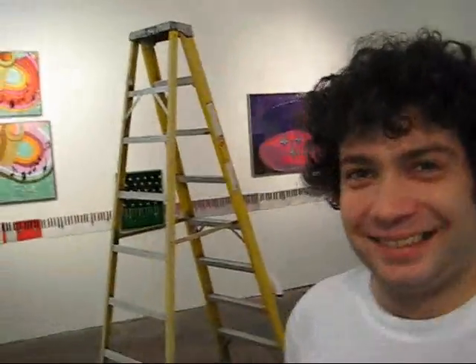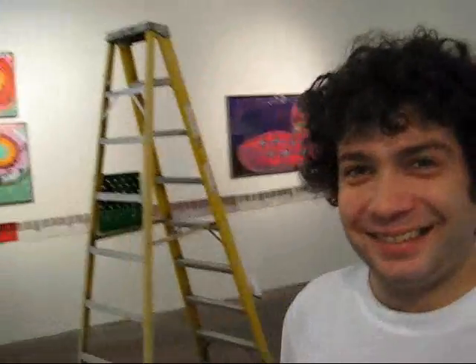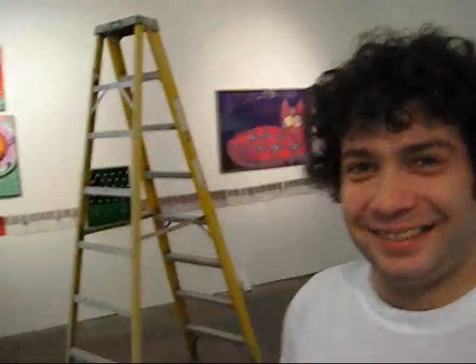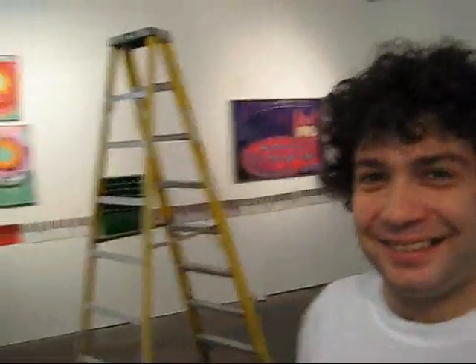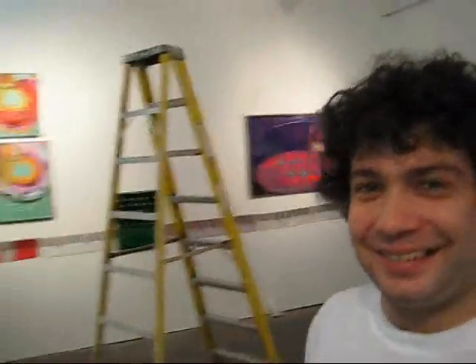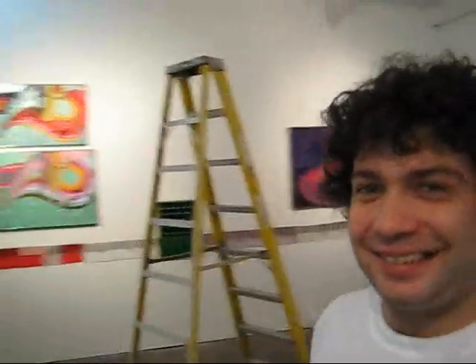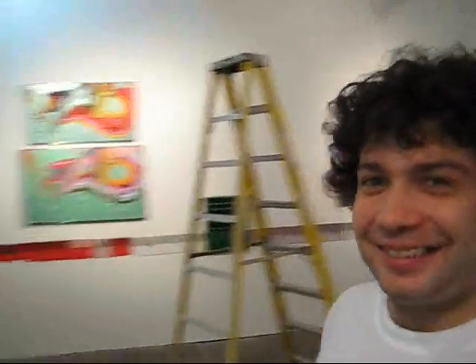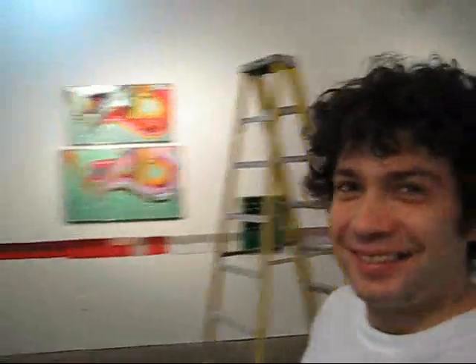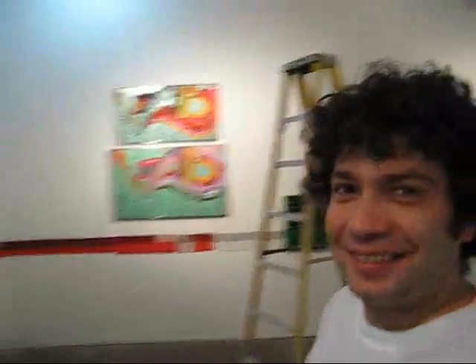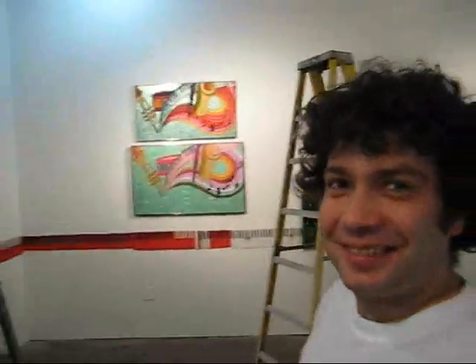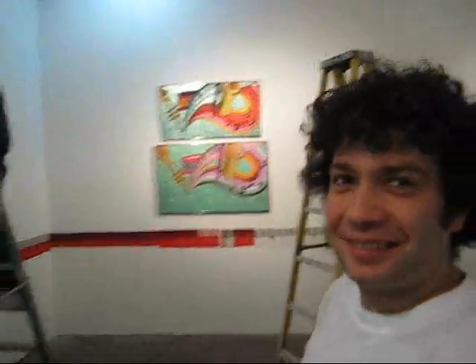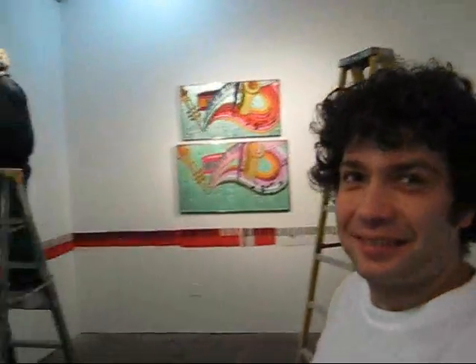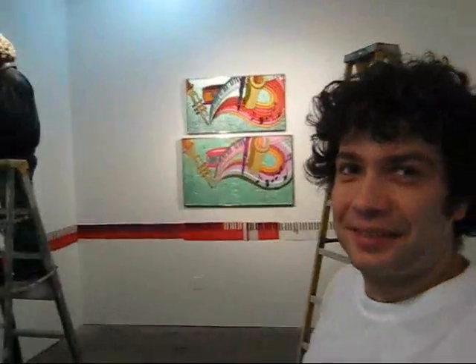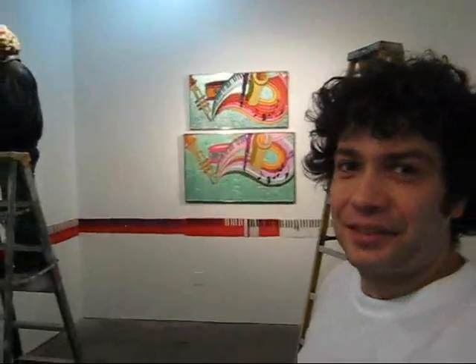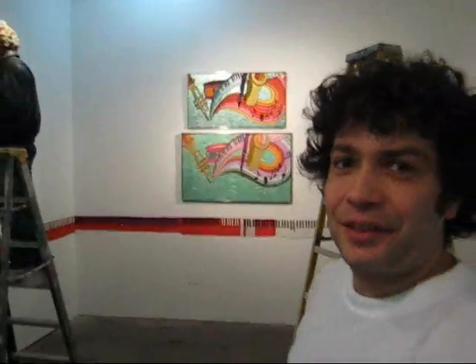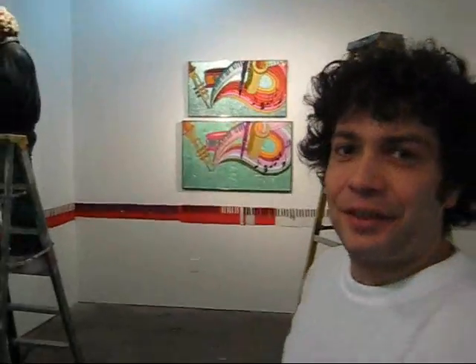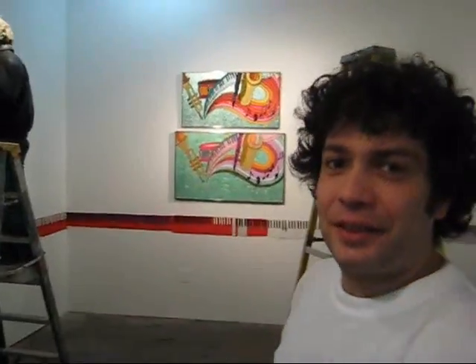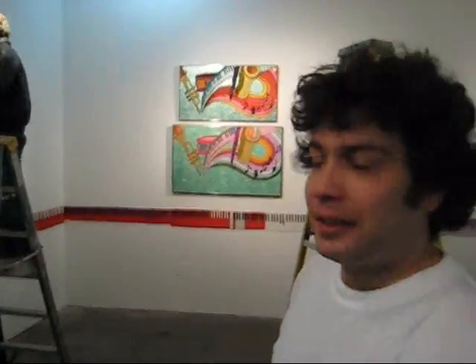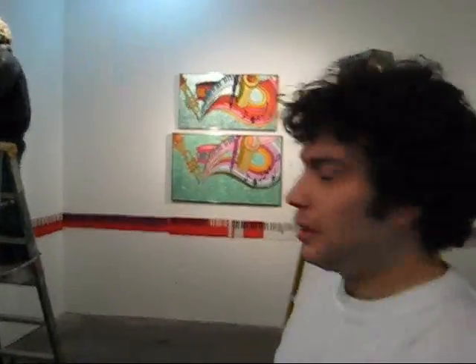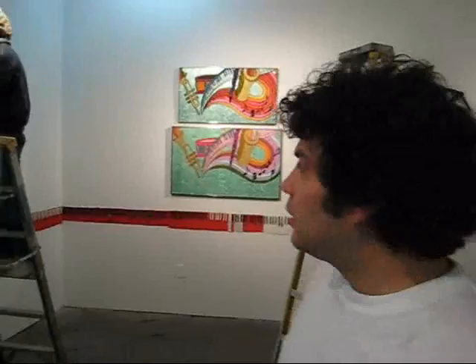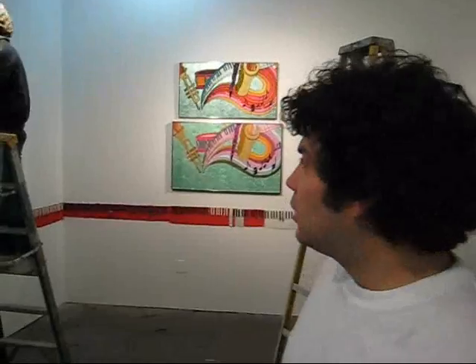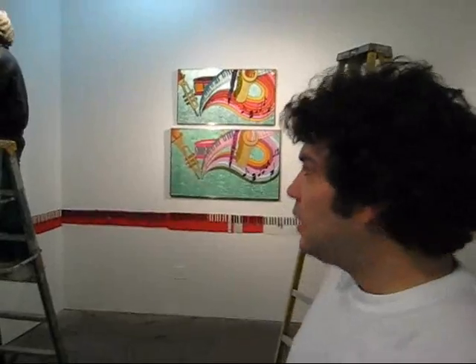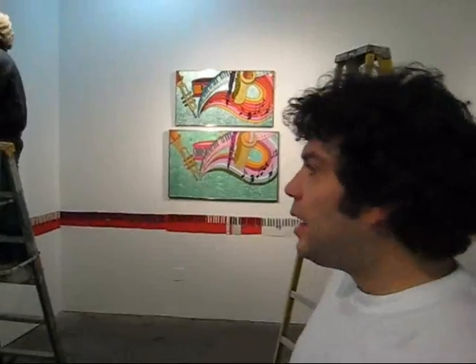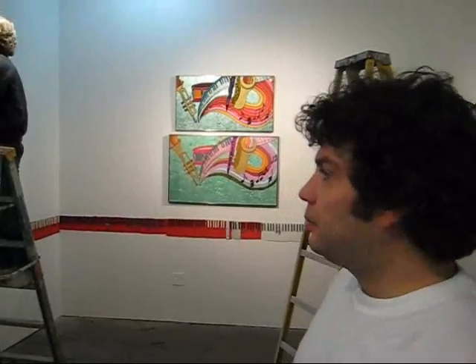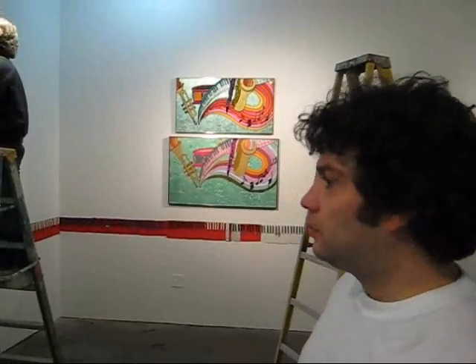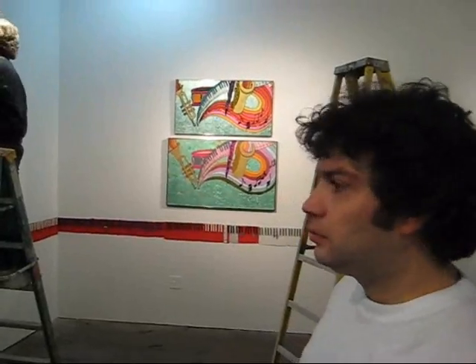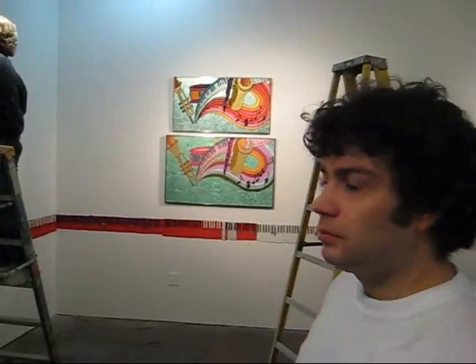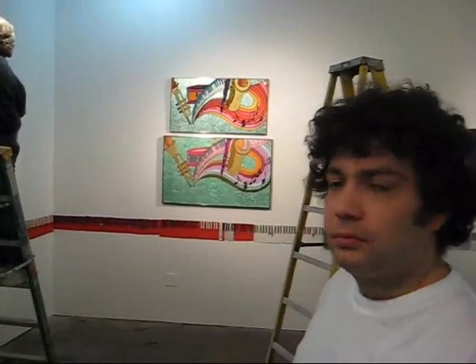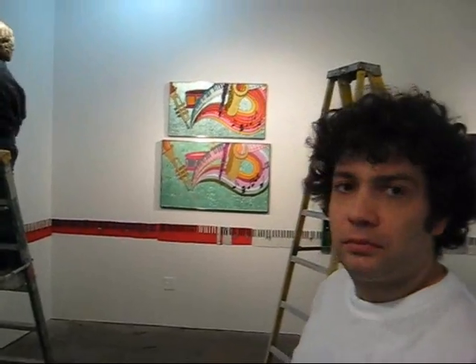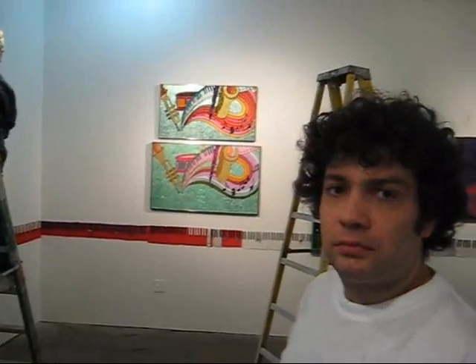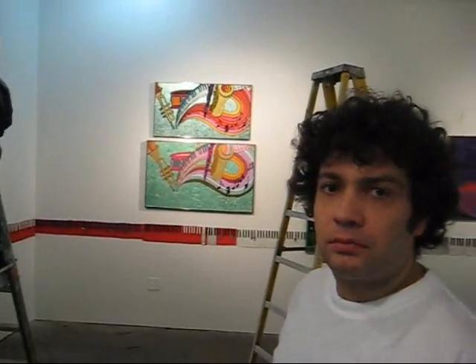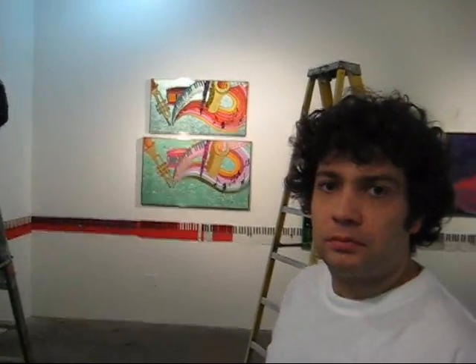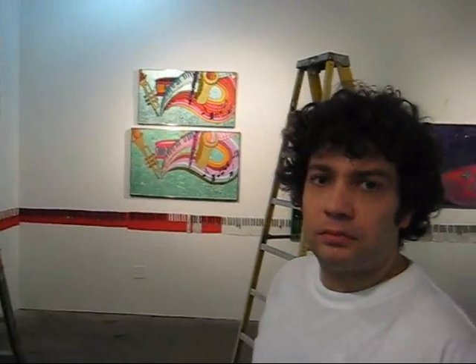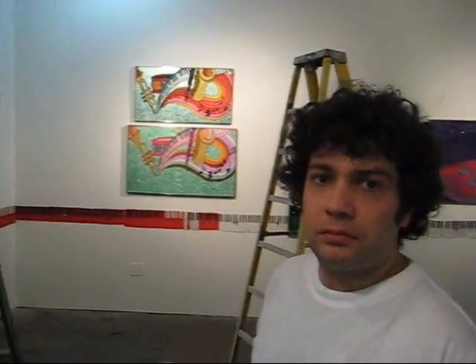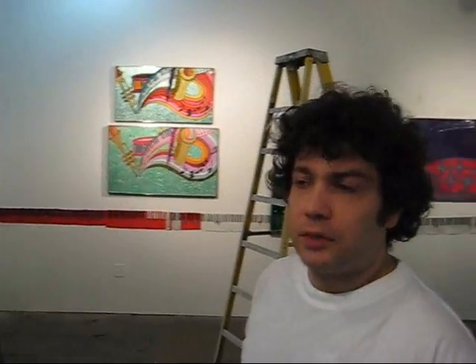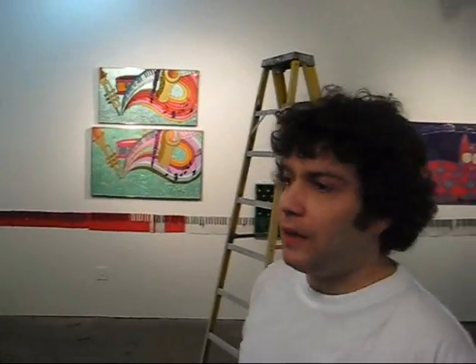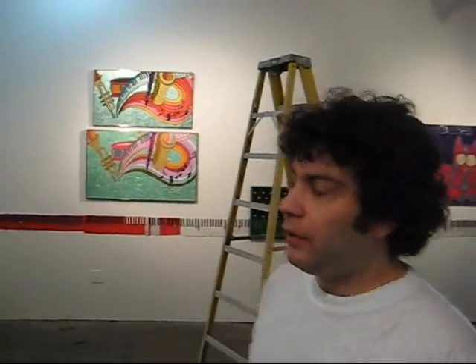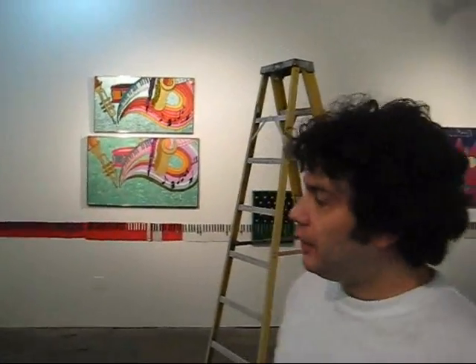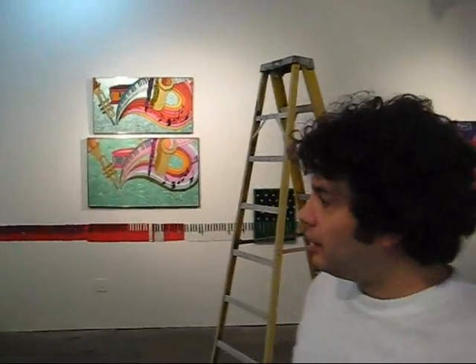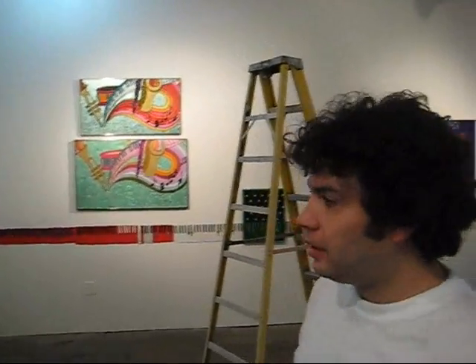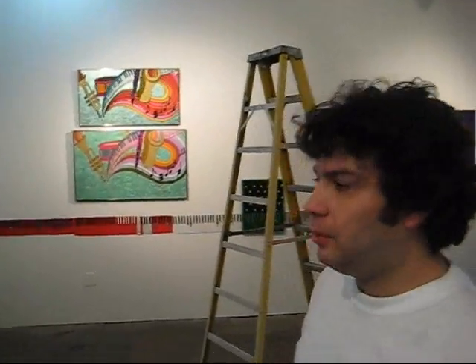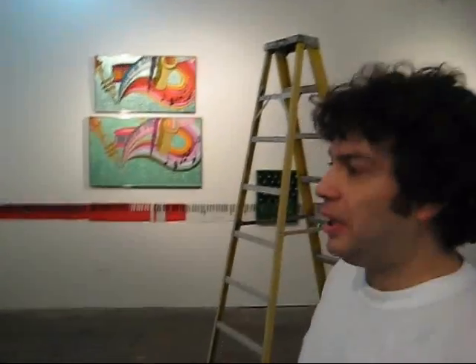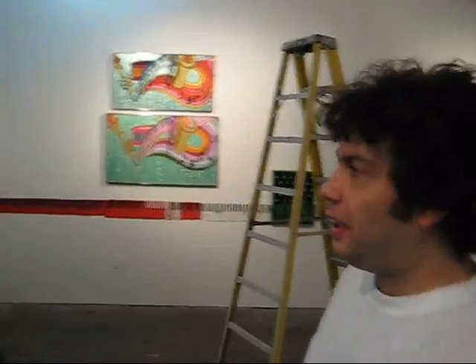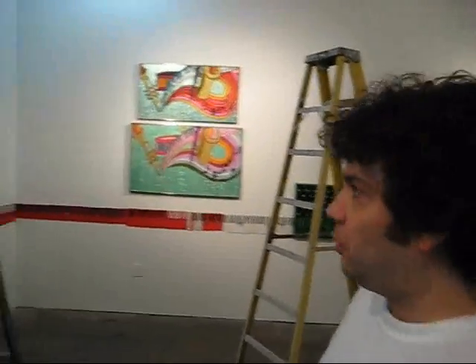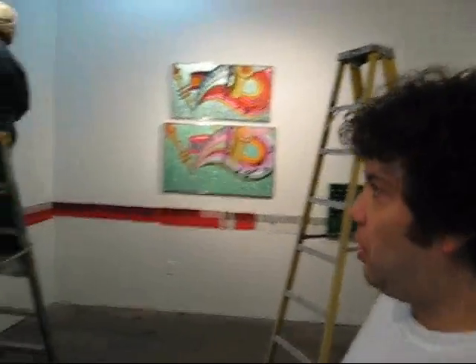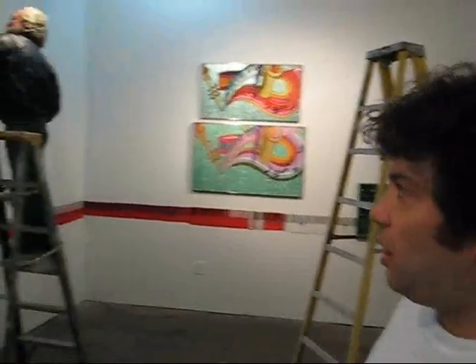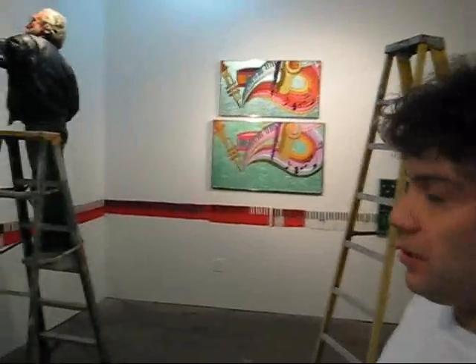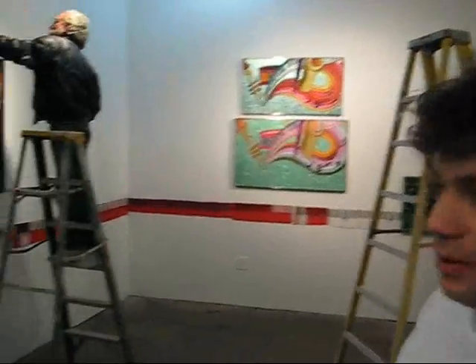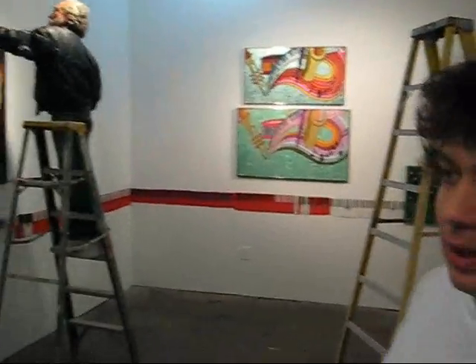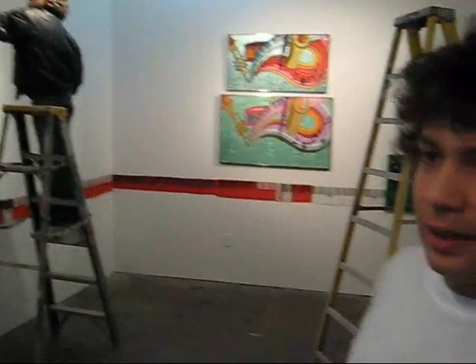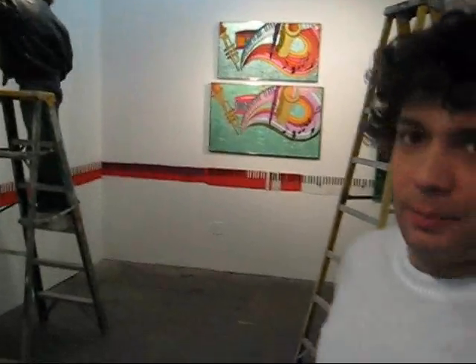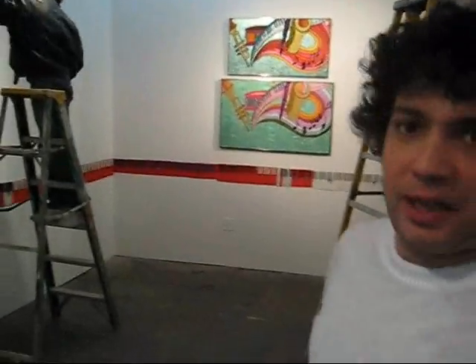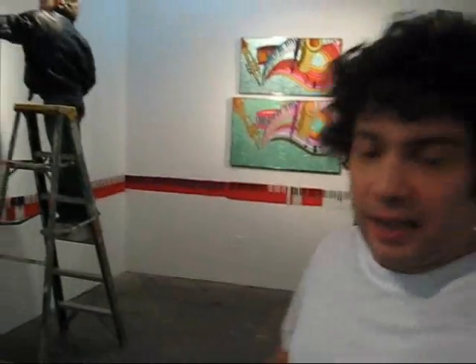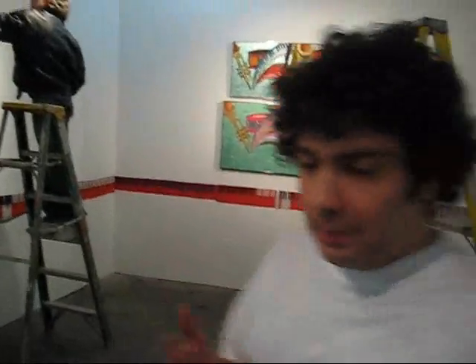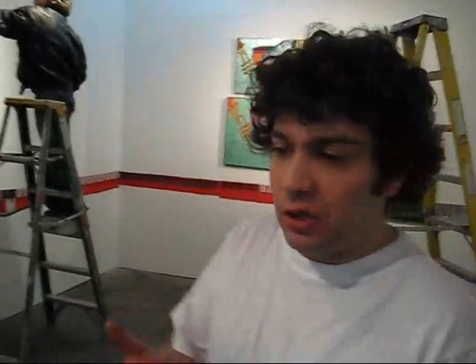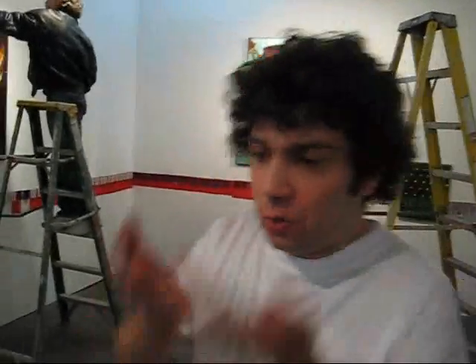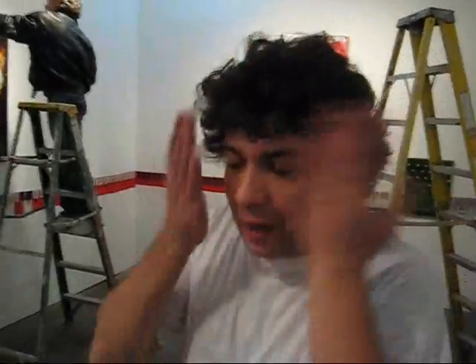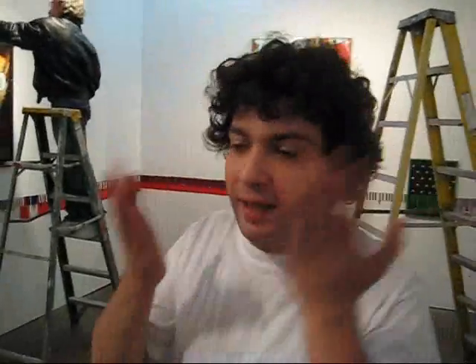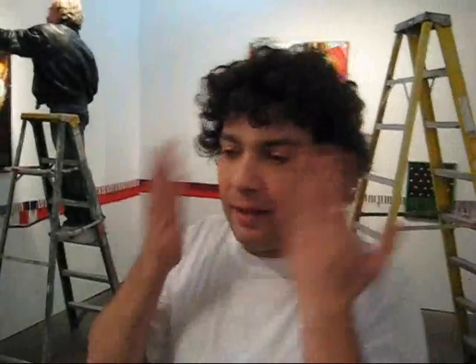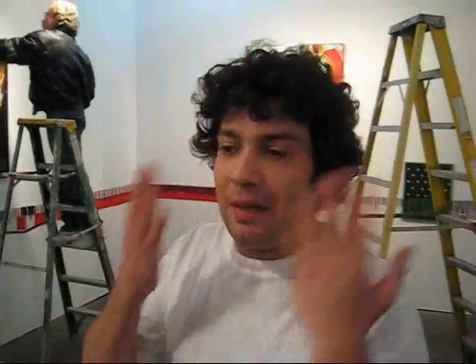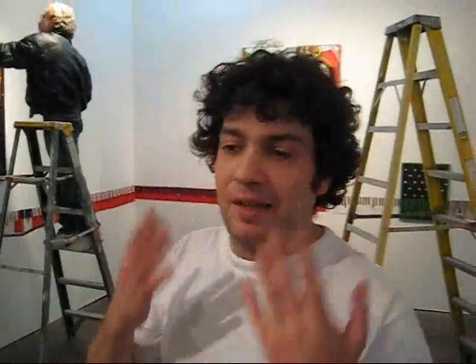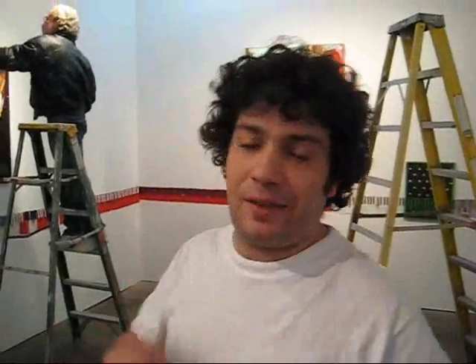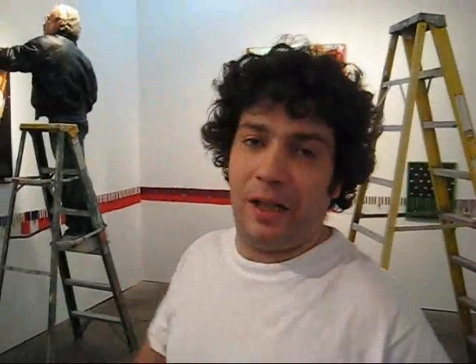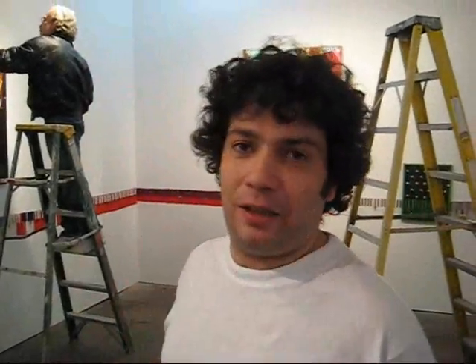You going to be ready for the show? It's opening tonight. You going to get everything on the walls? Everything is going to be on the walls. I'm going to keep the sweat in my skull.